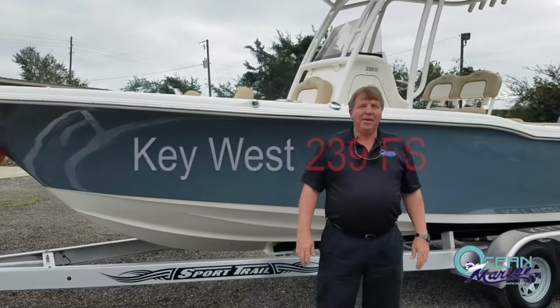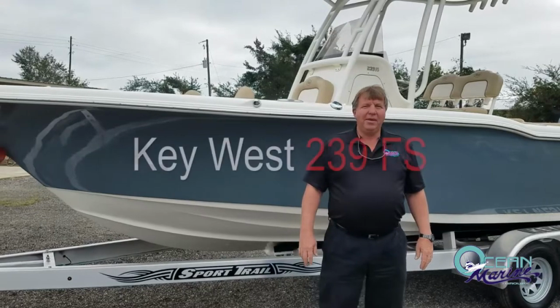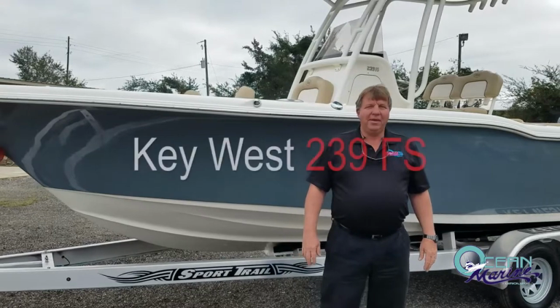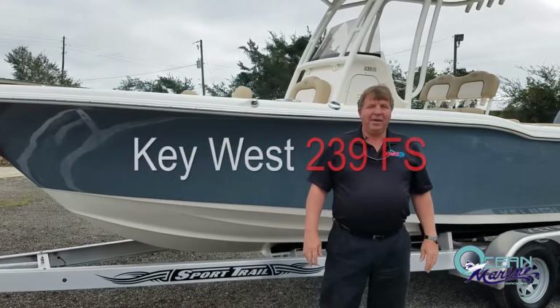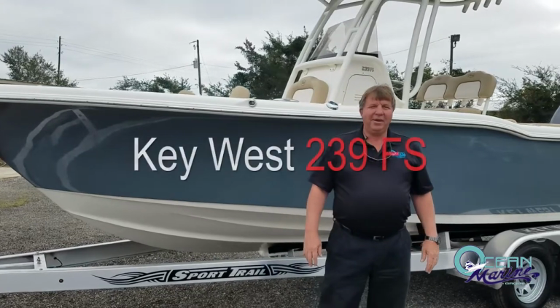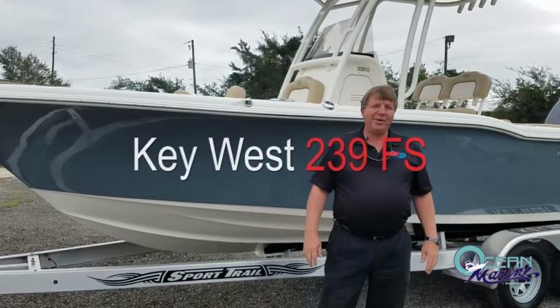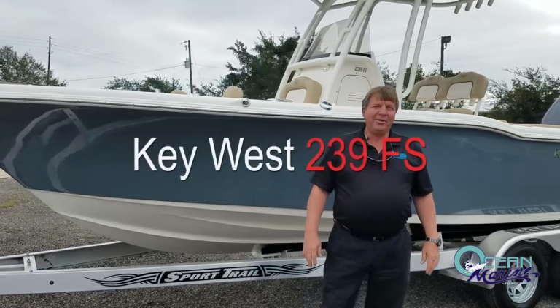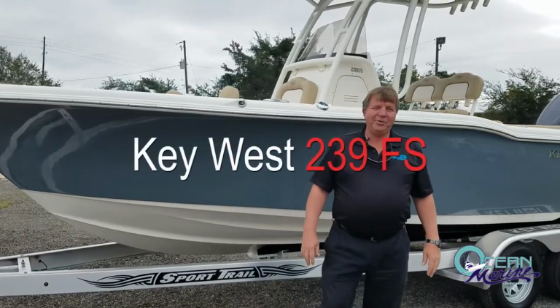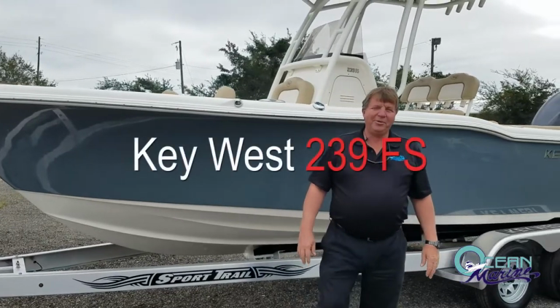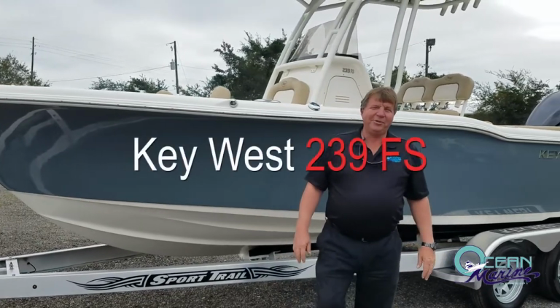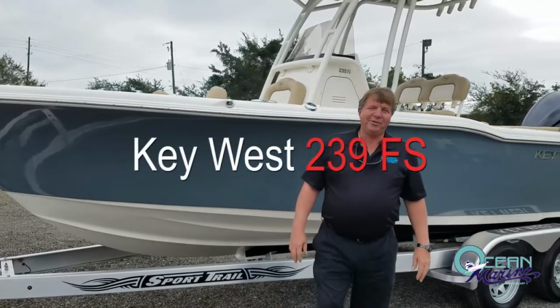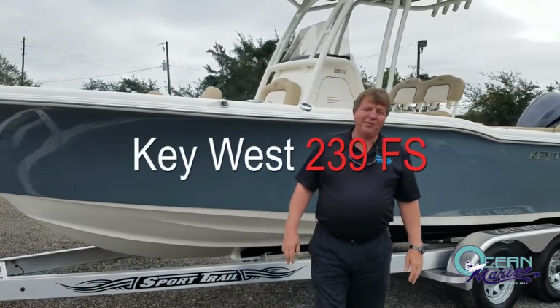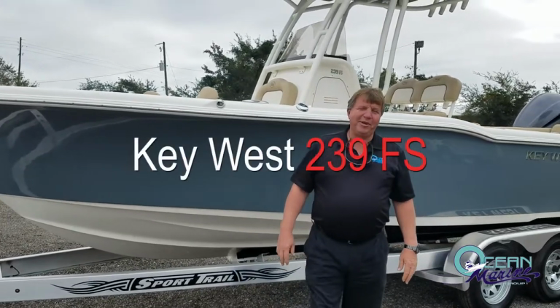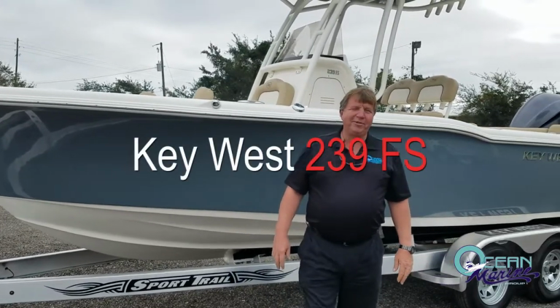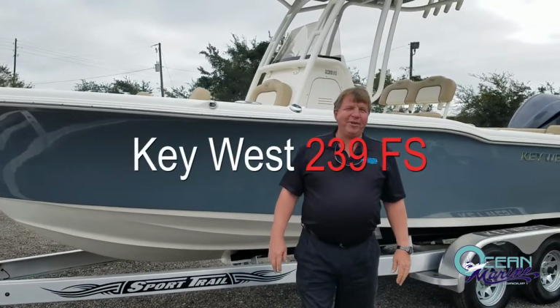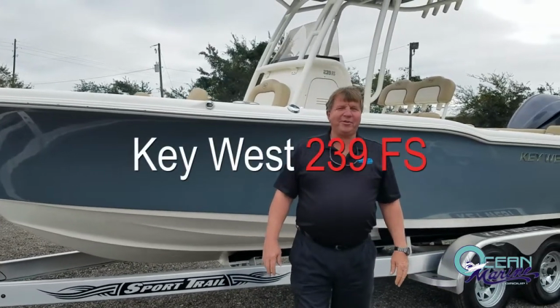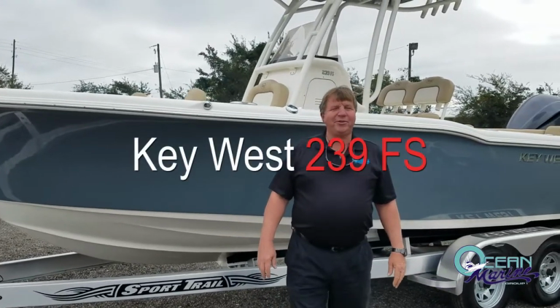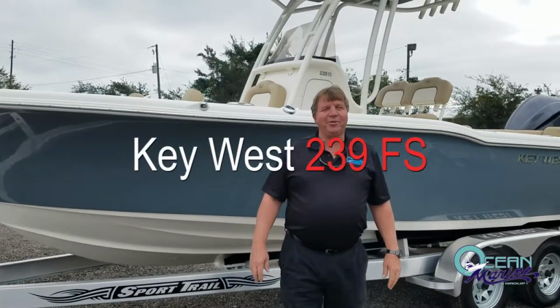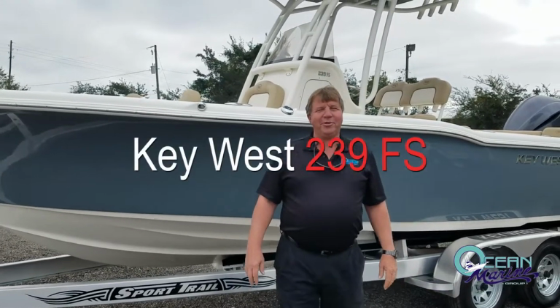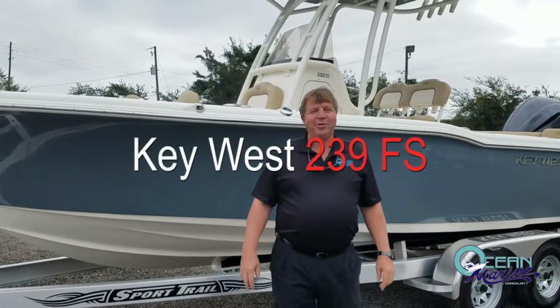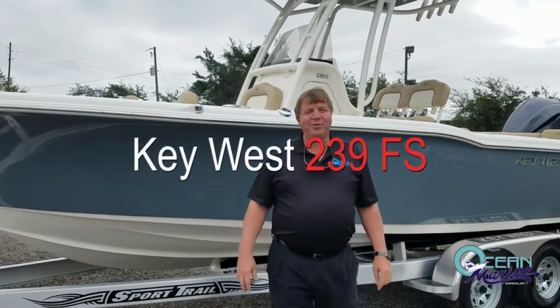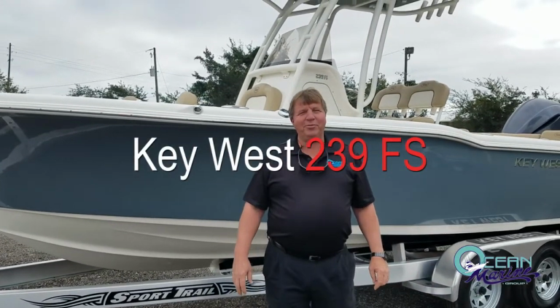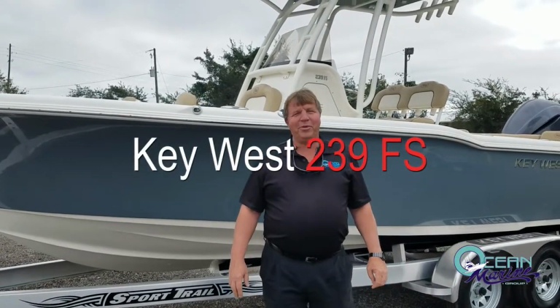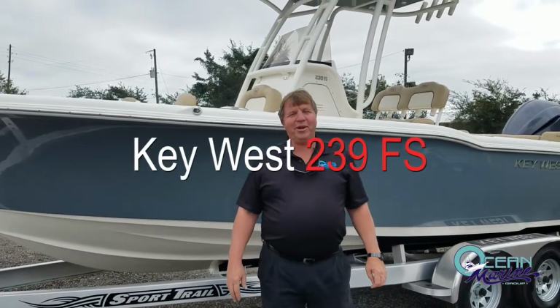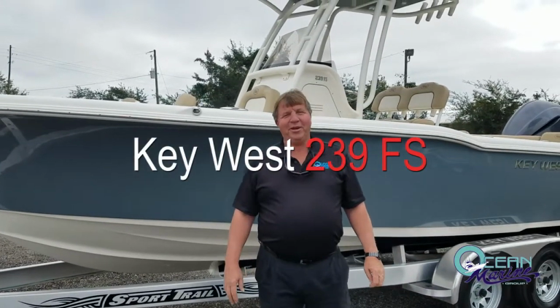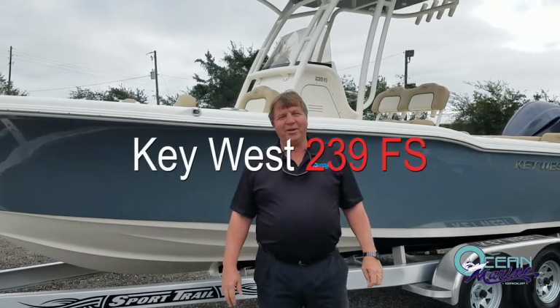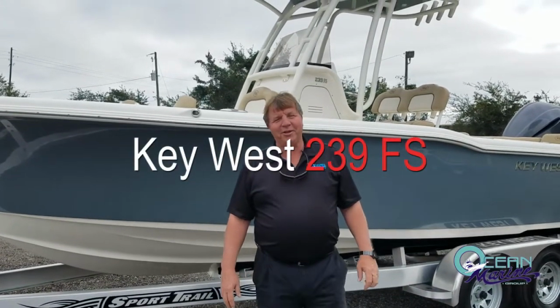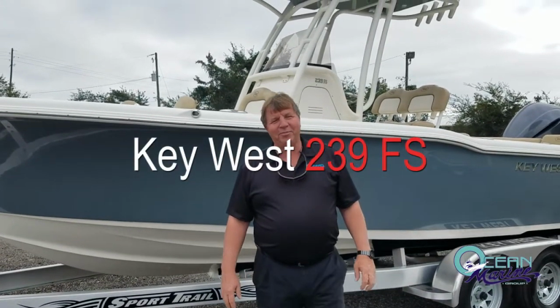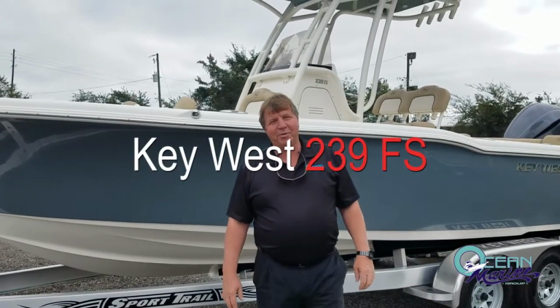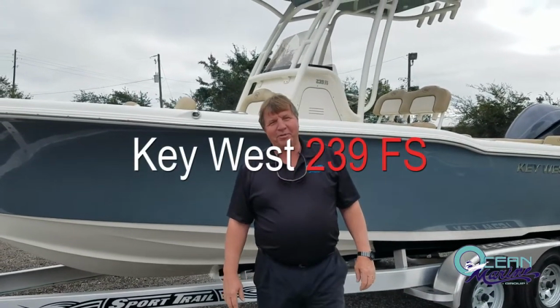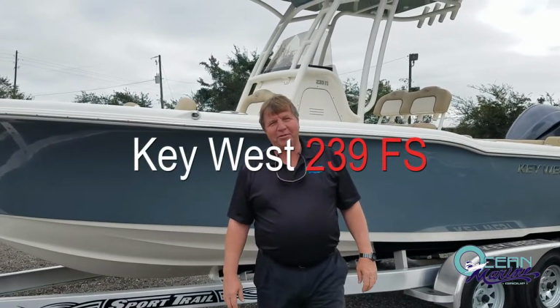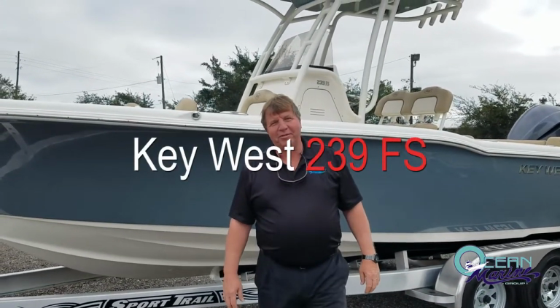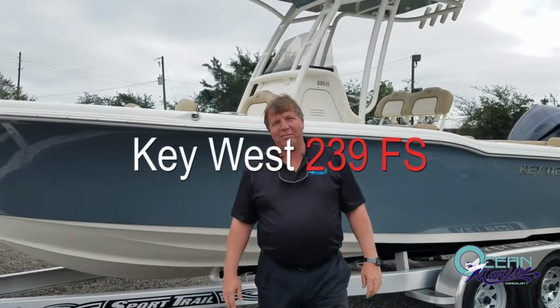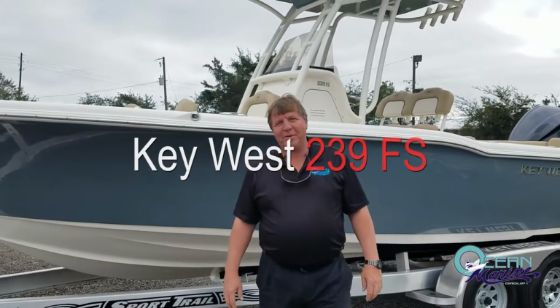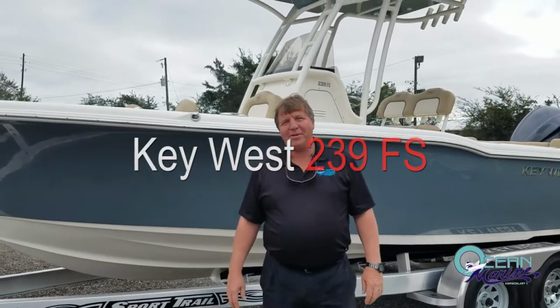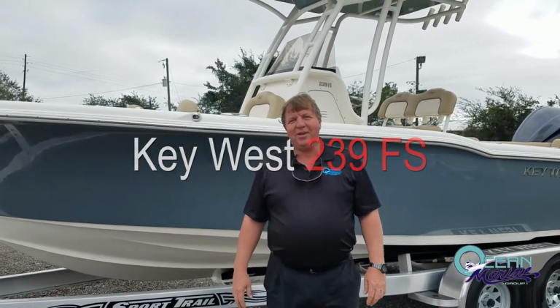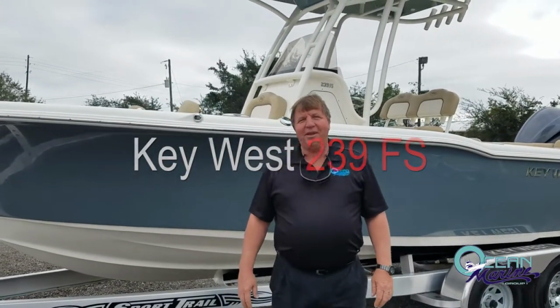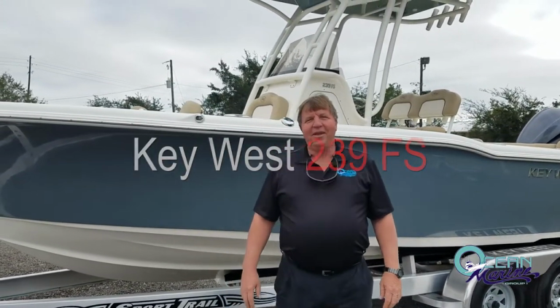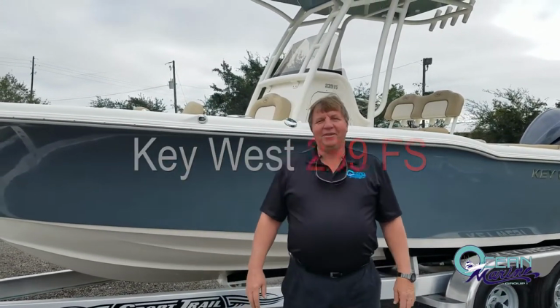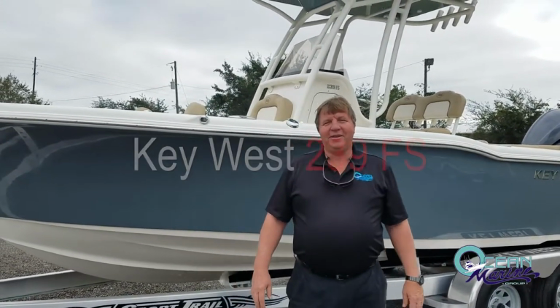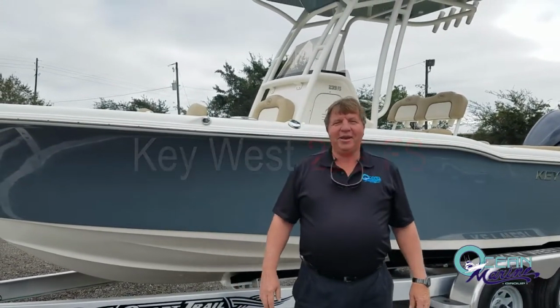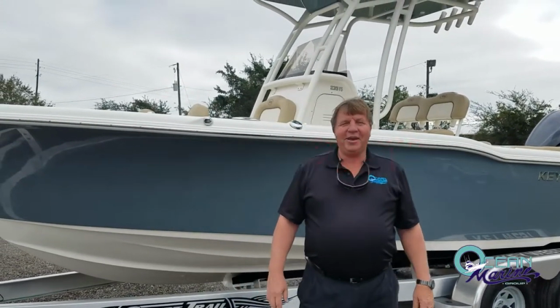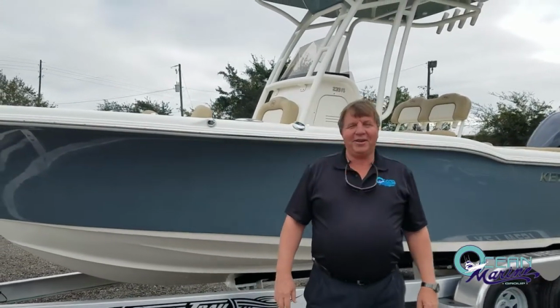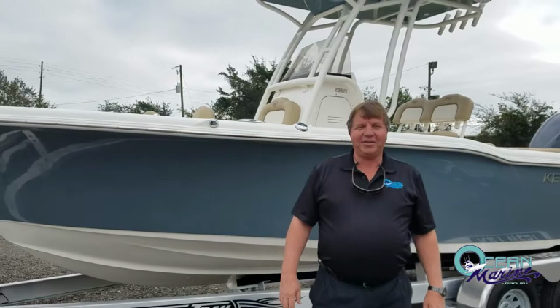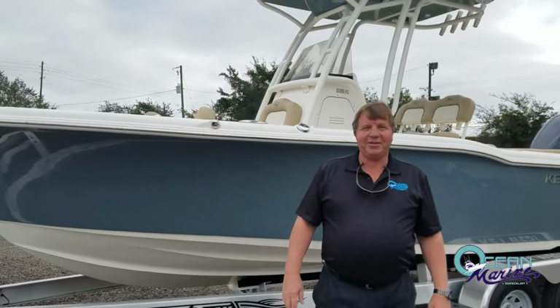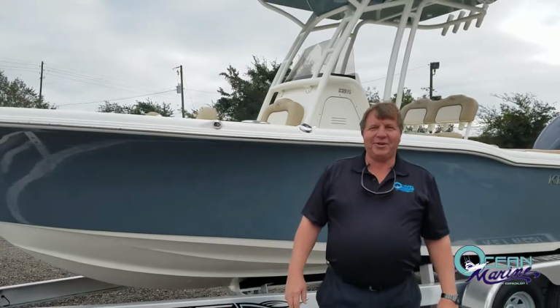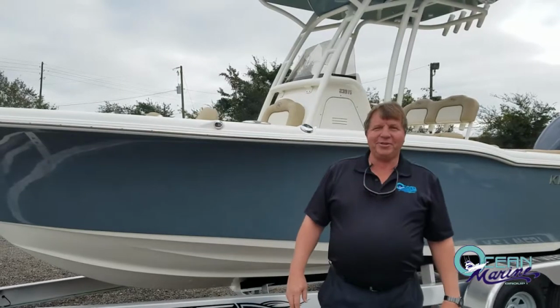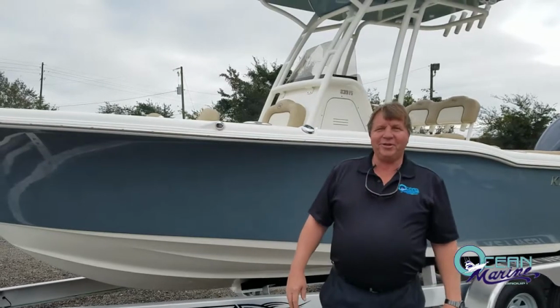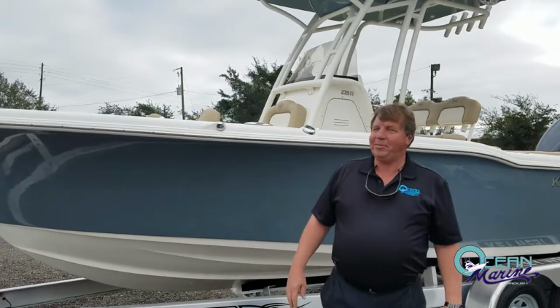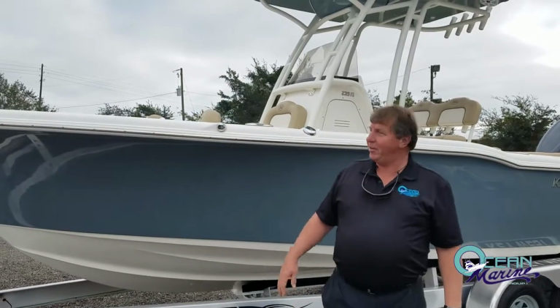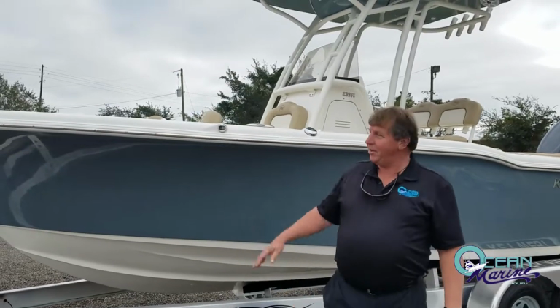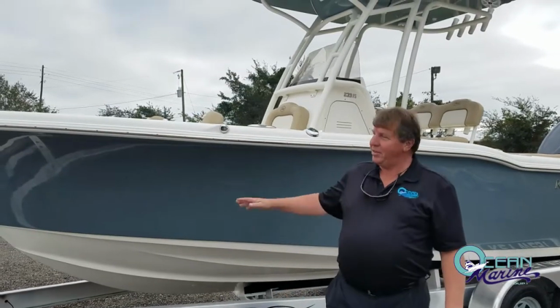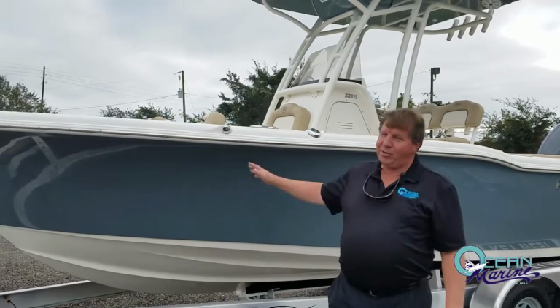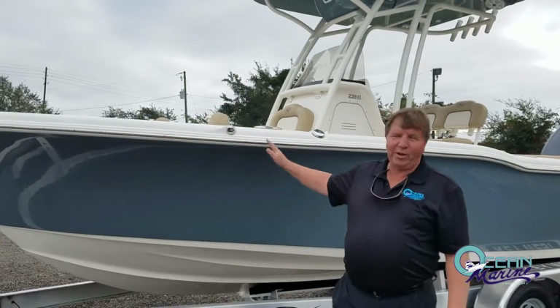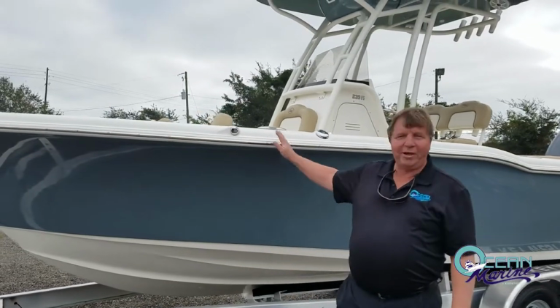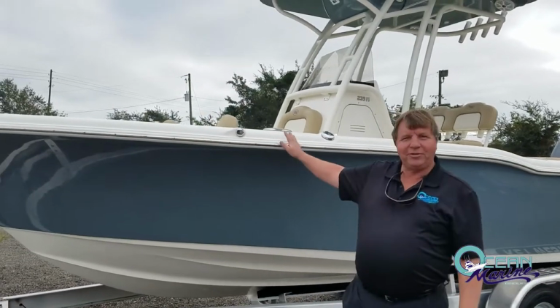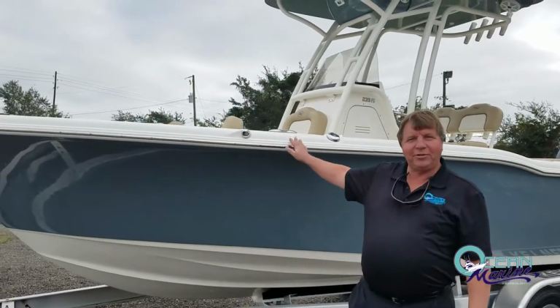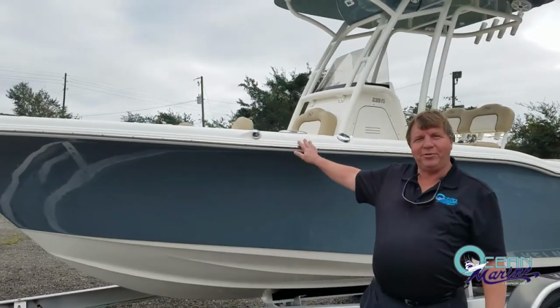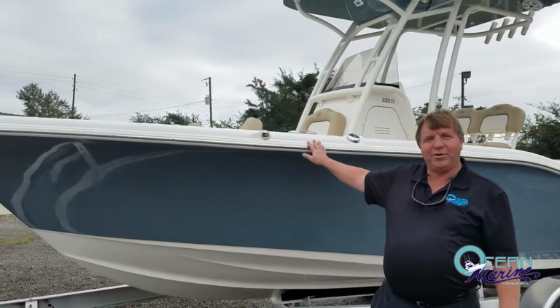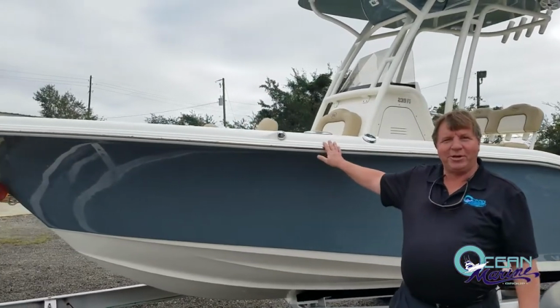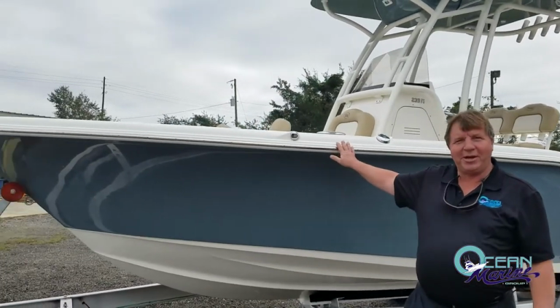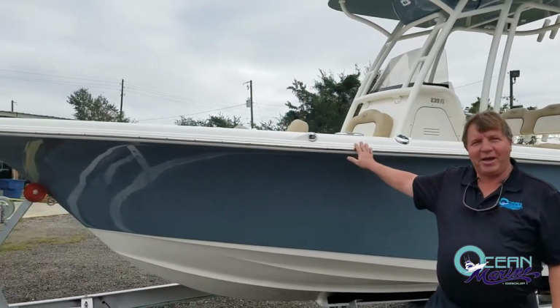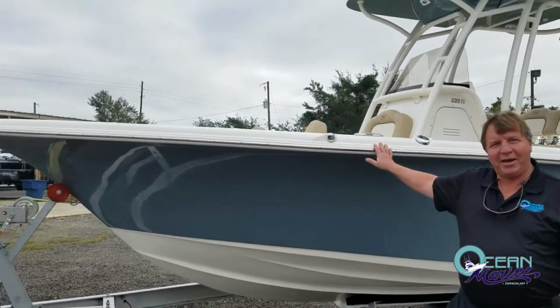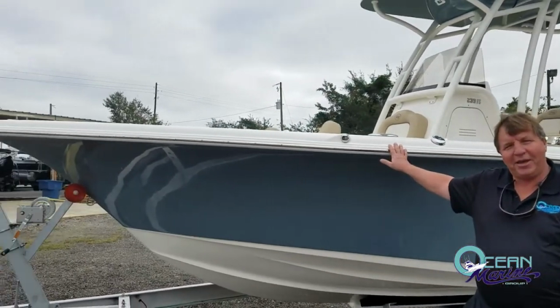Hello, this is Vince Tester with Ocean Marine in Gulfport, Mississippi. Today I'd like to talk to you about the Key West 239FS.